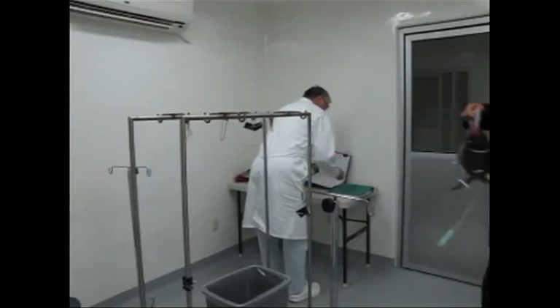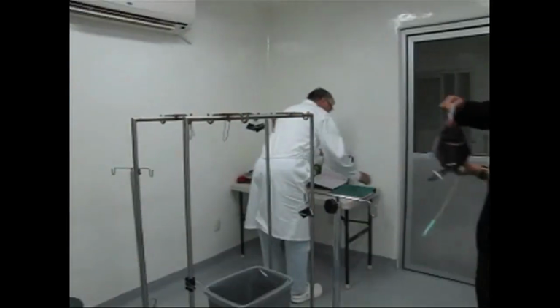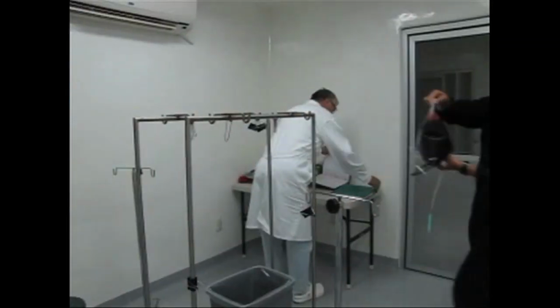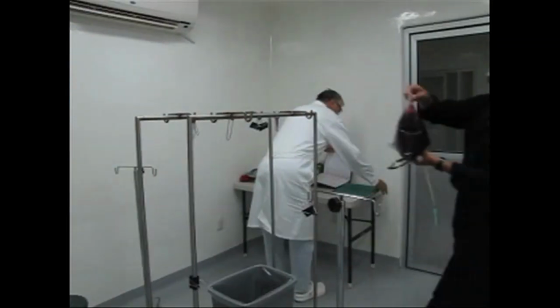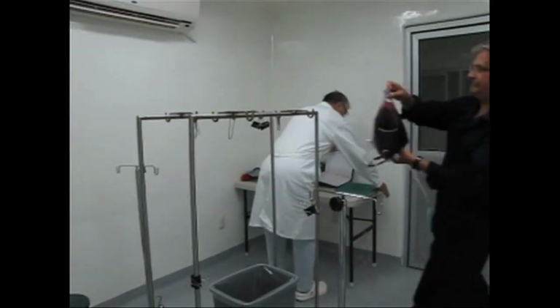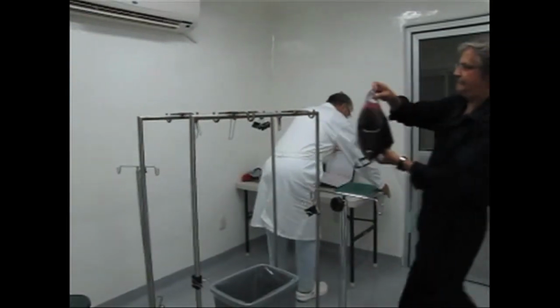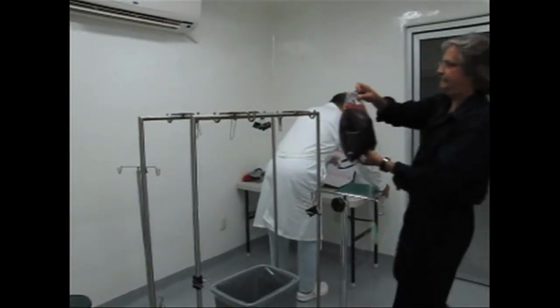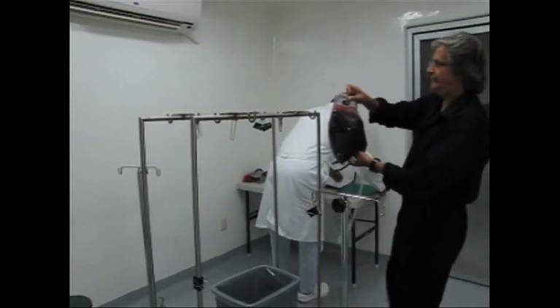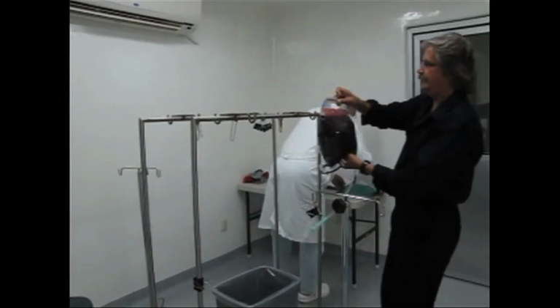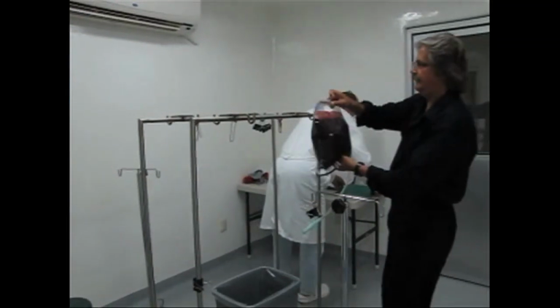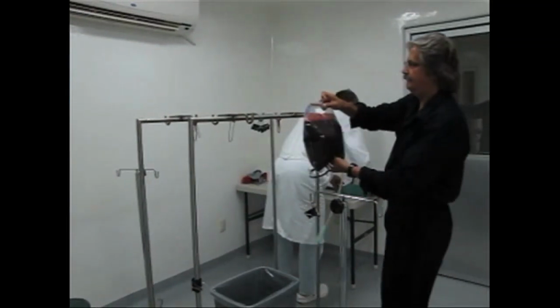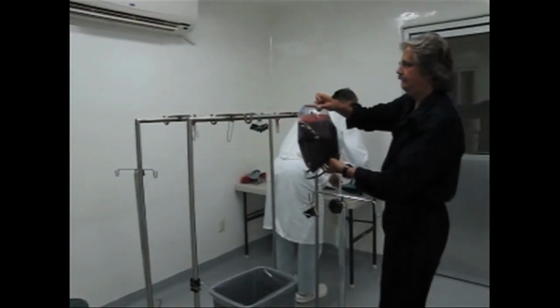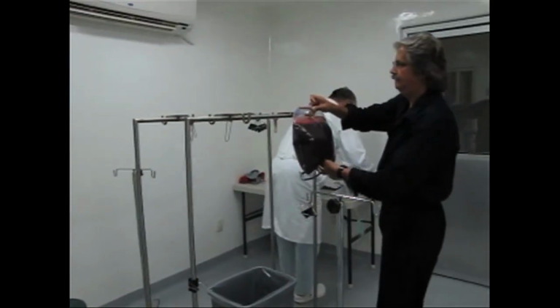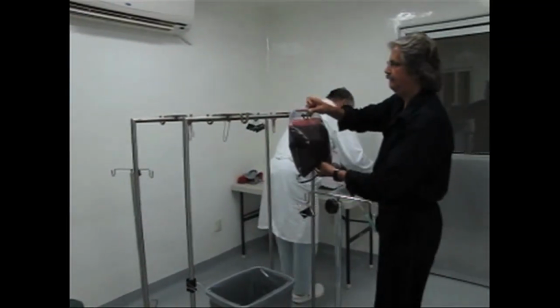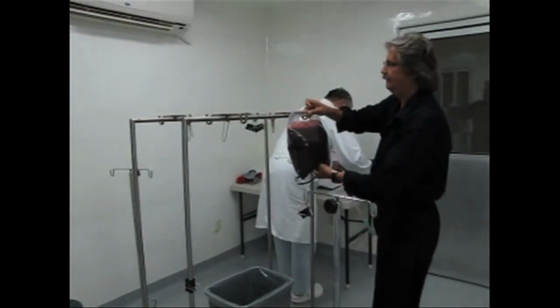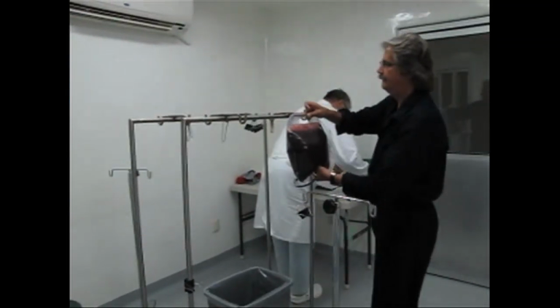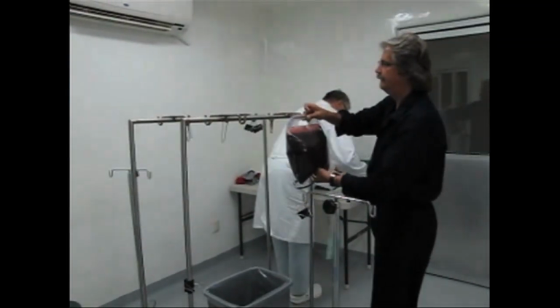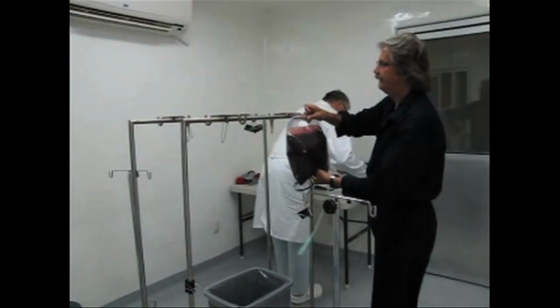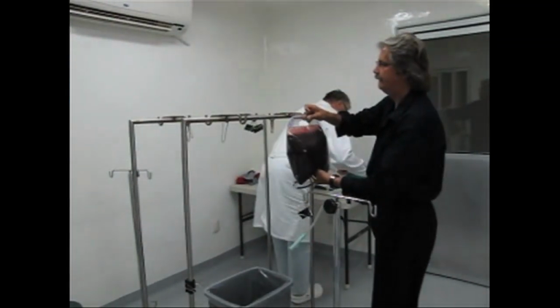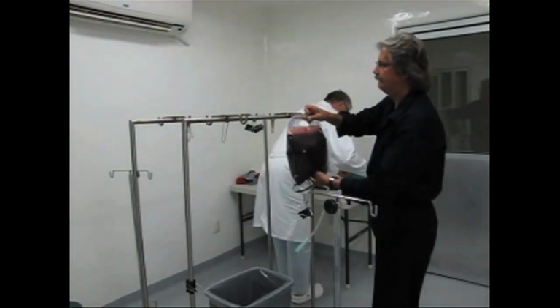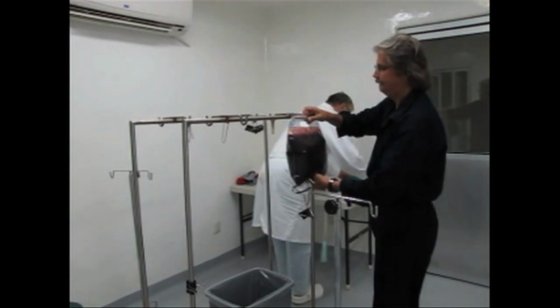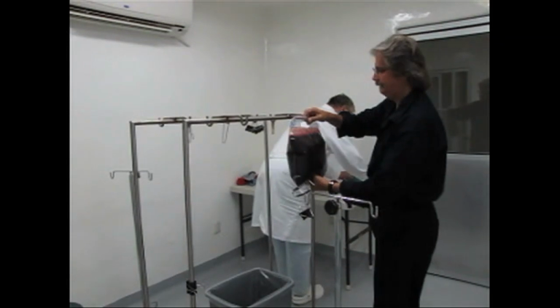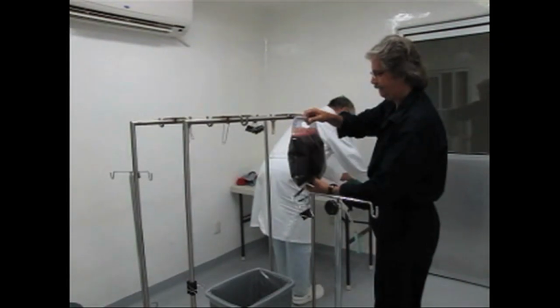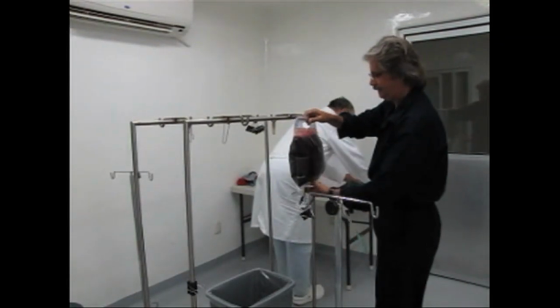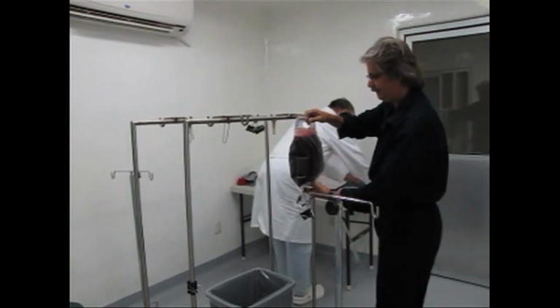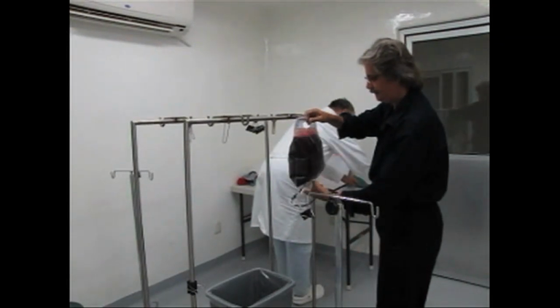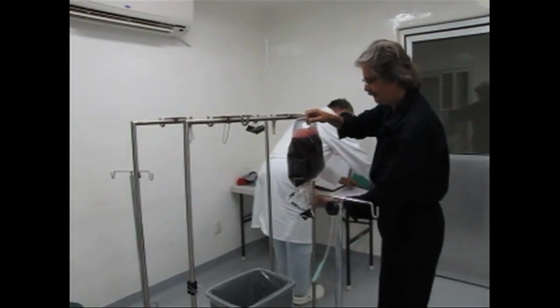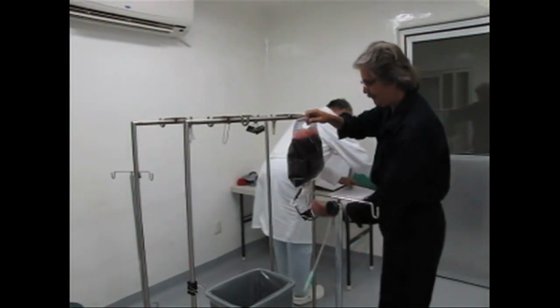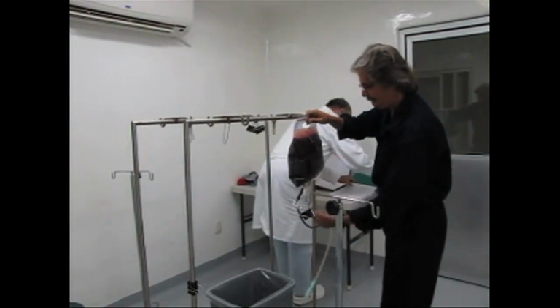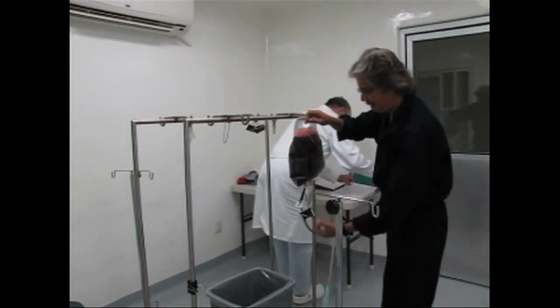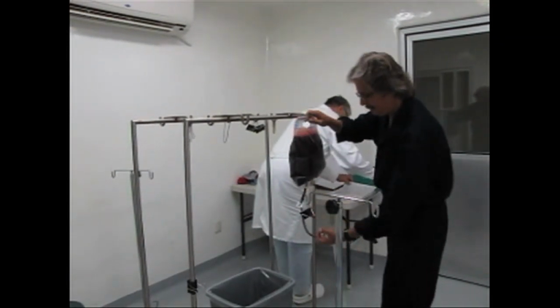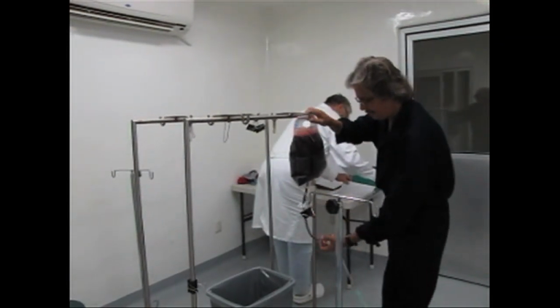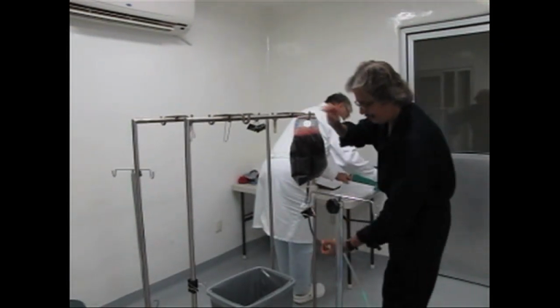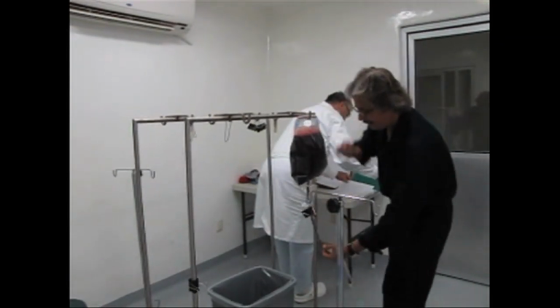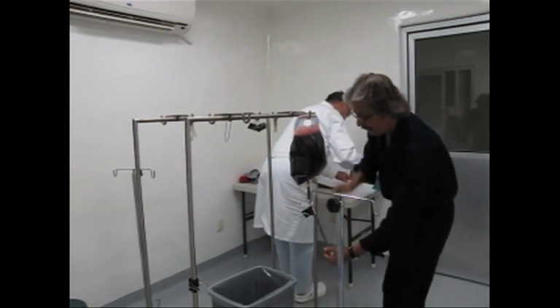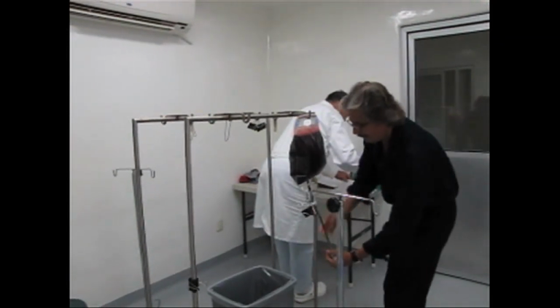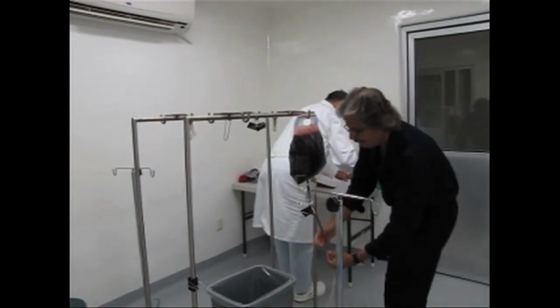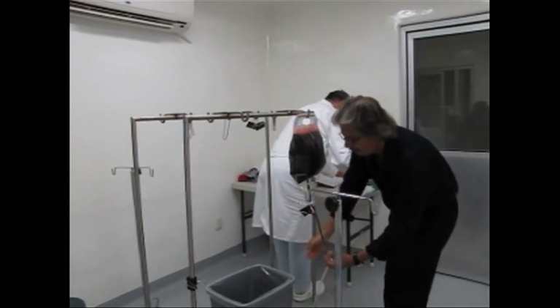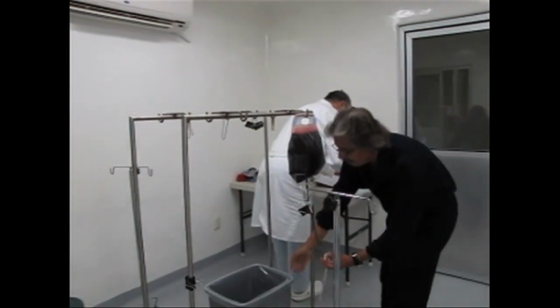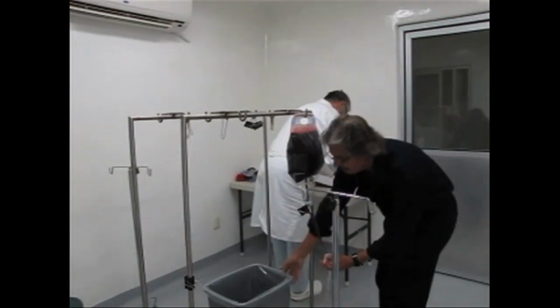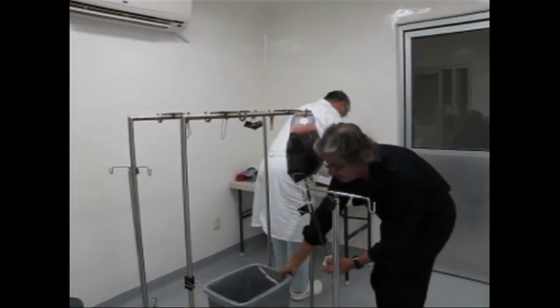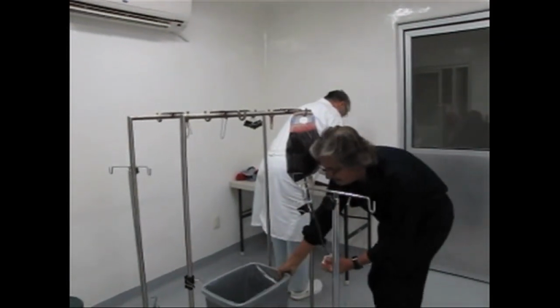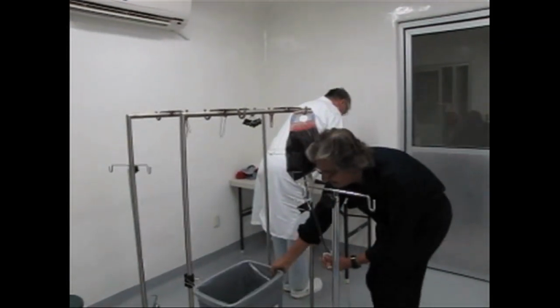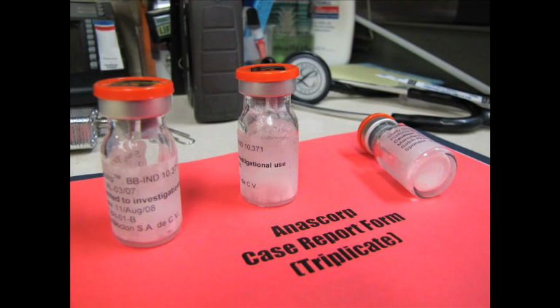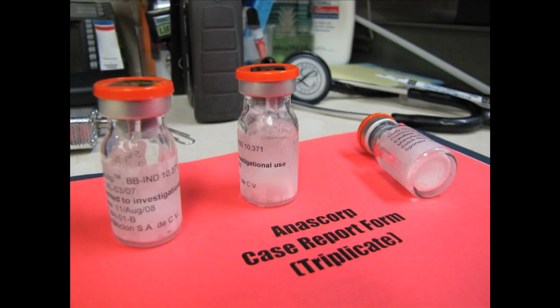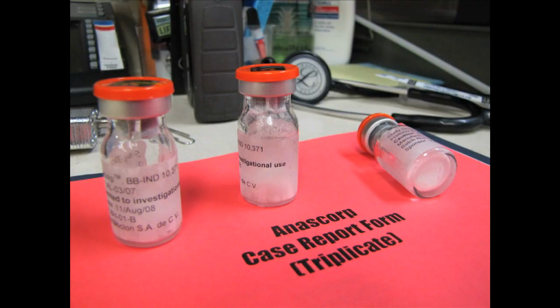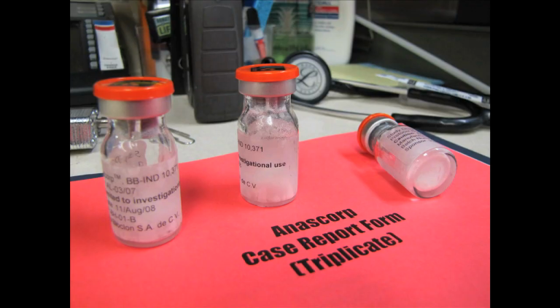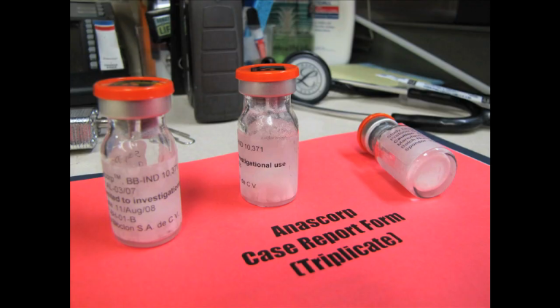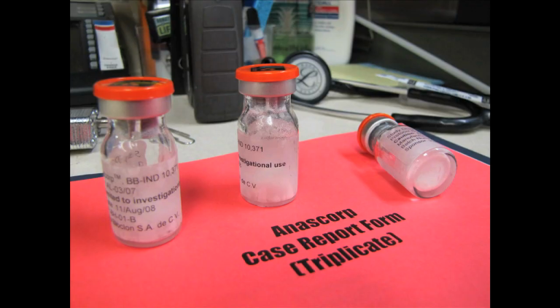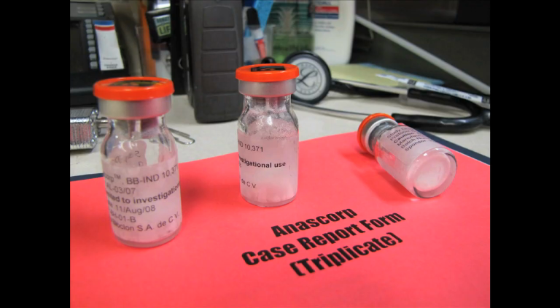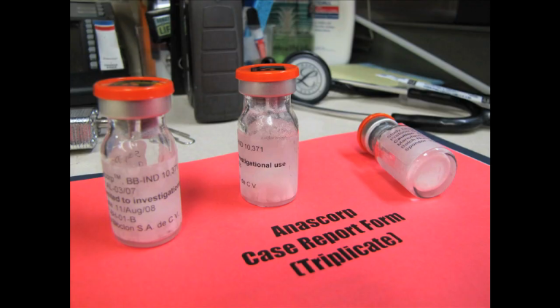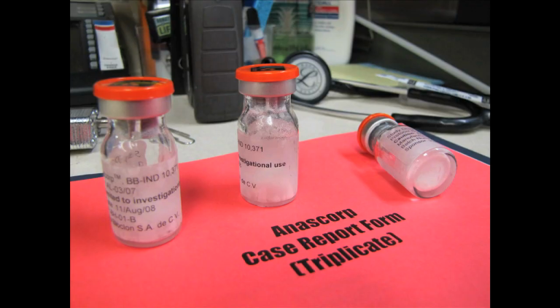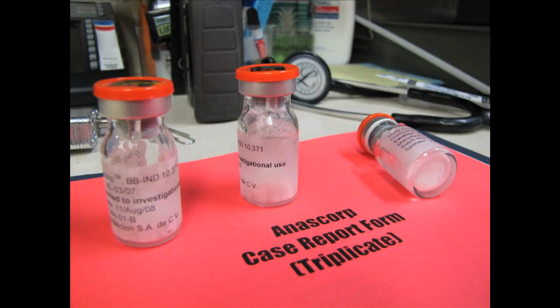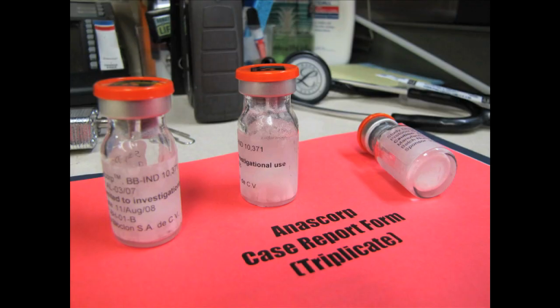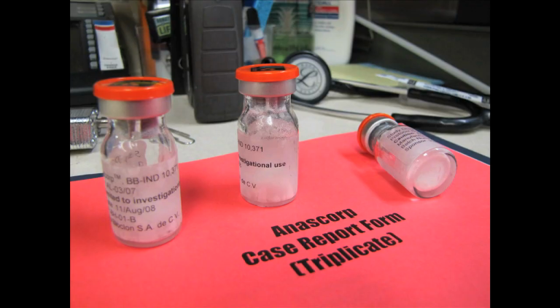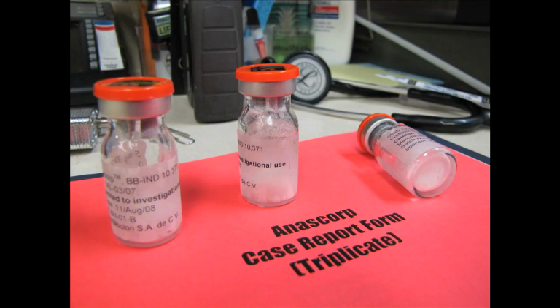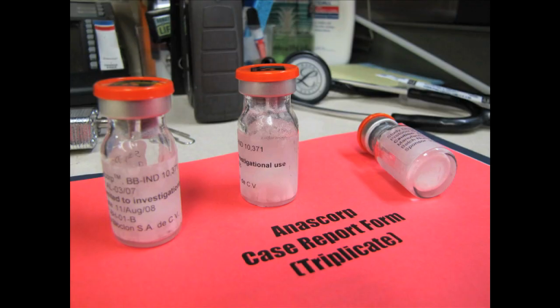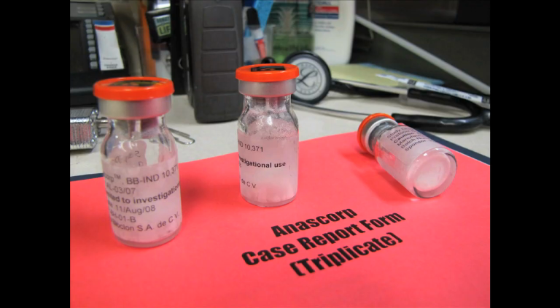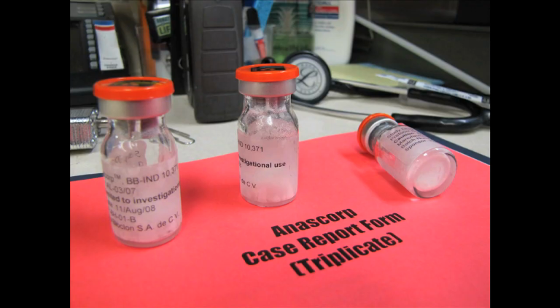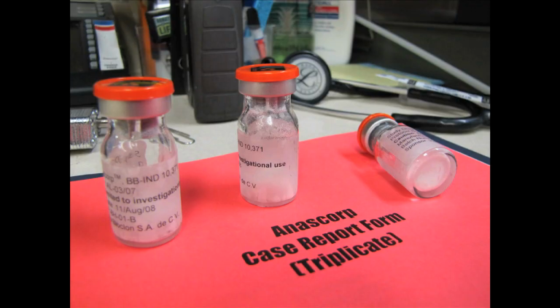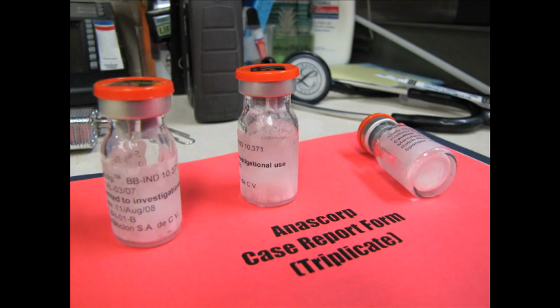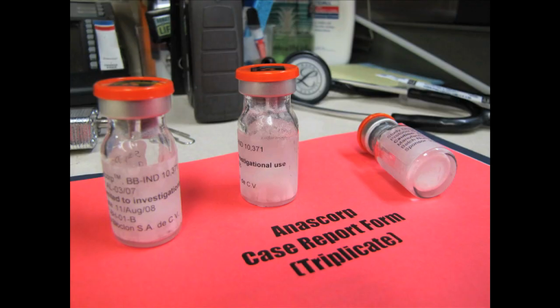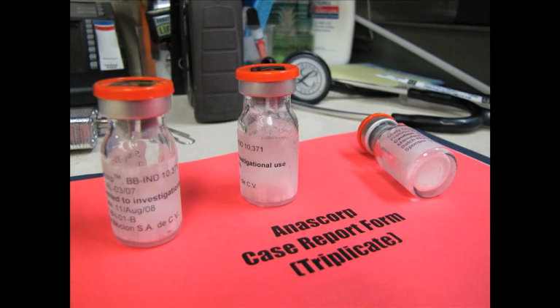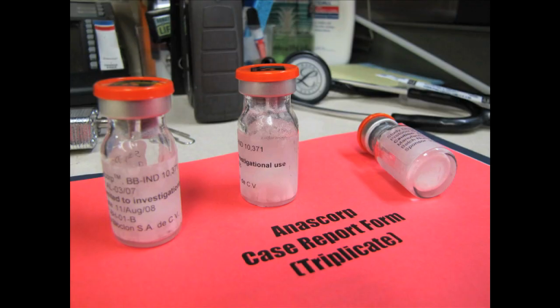The blood will eventually get sent to a lab where it will be processed into anti-venom.